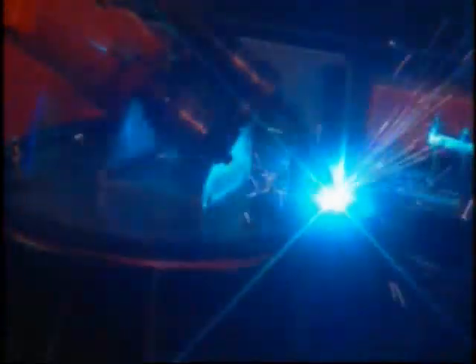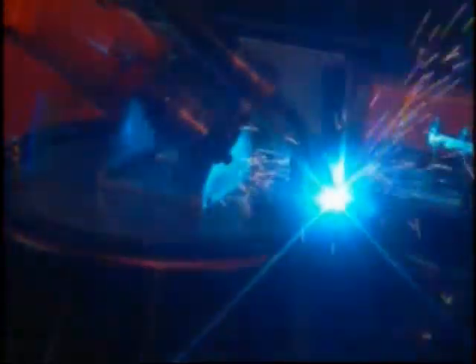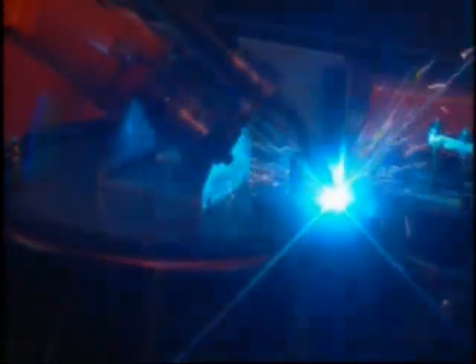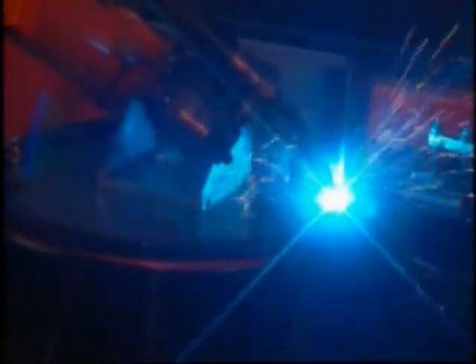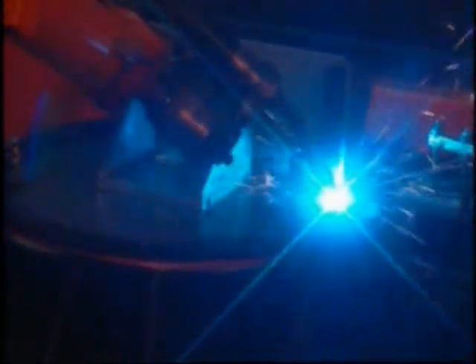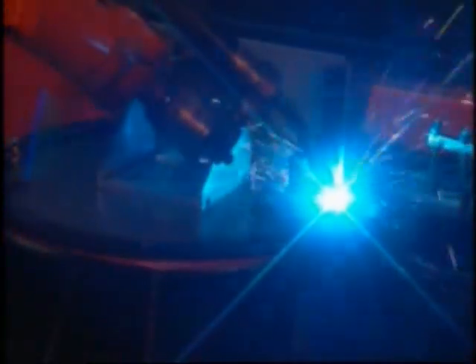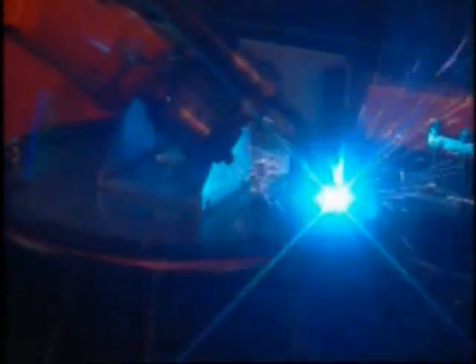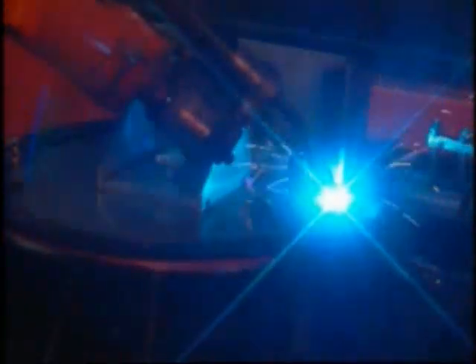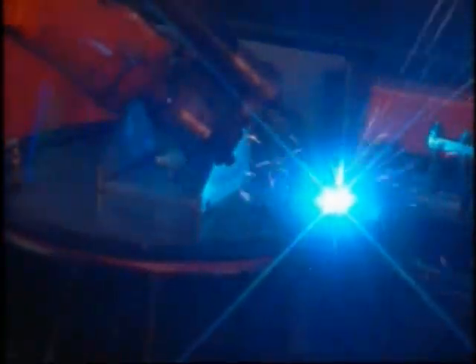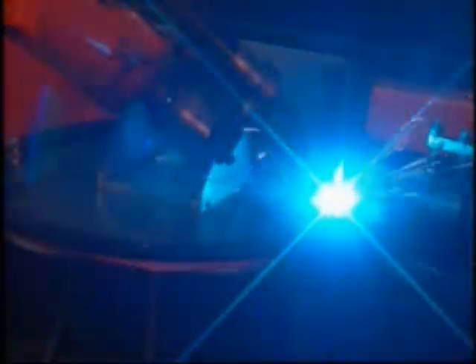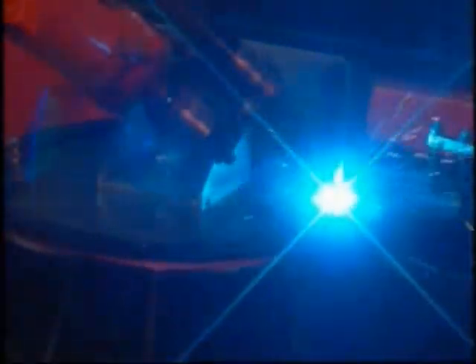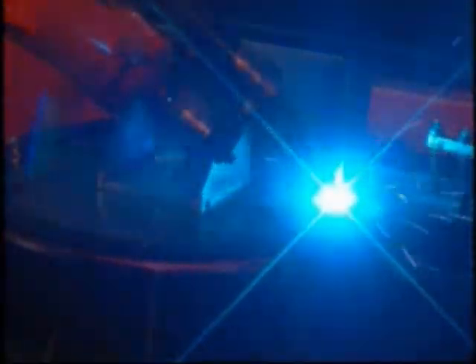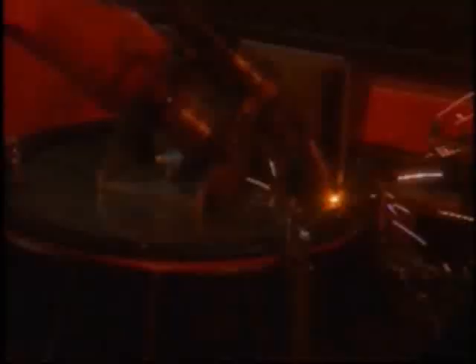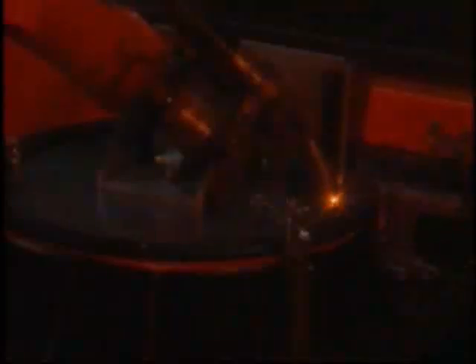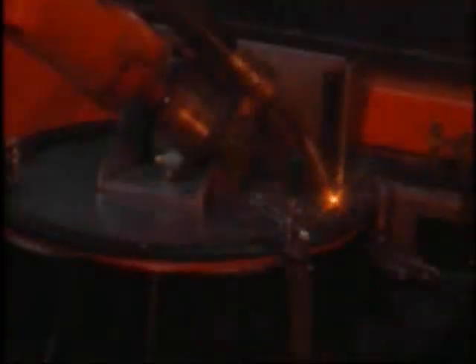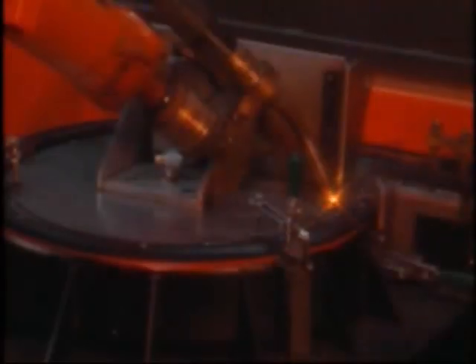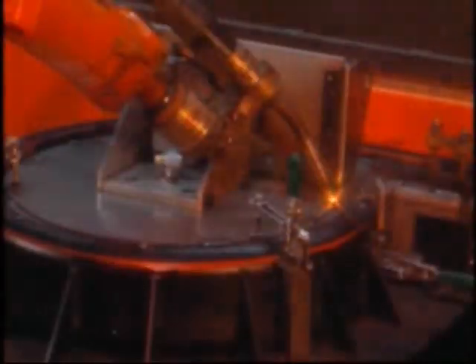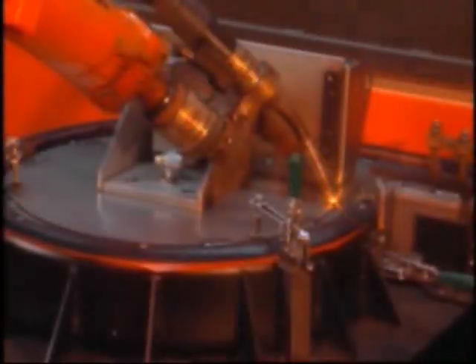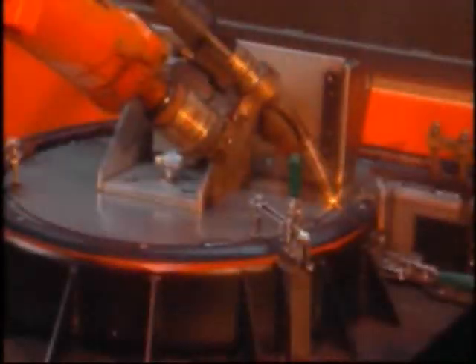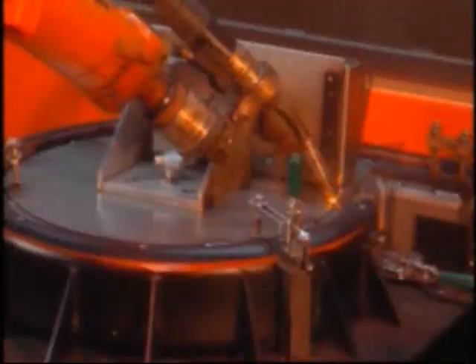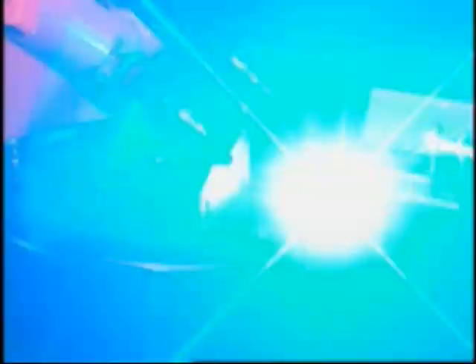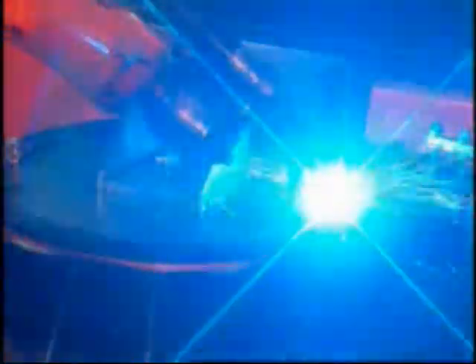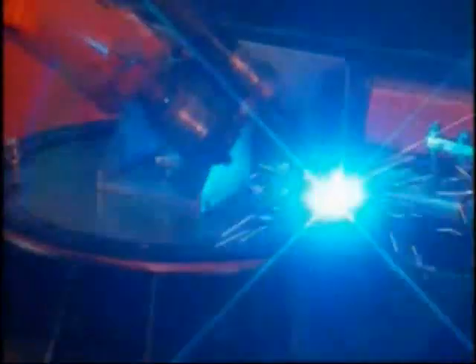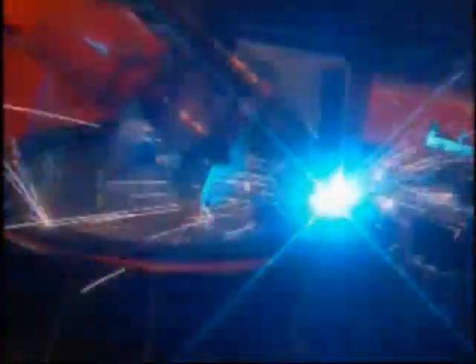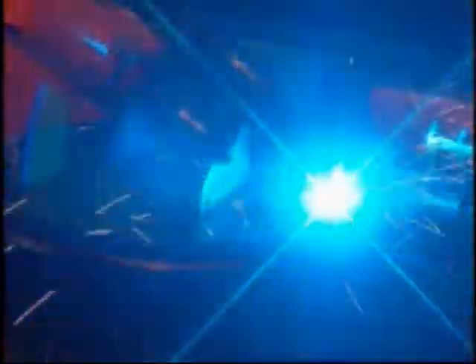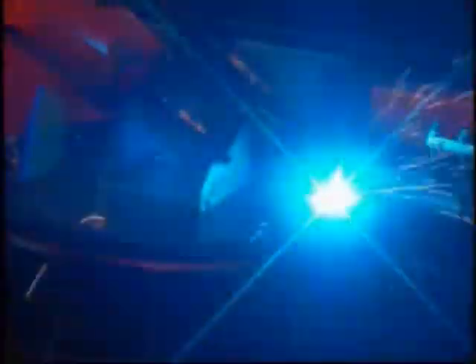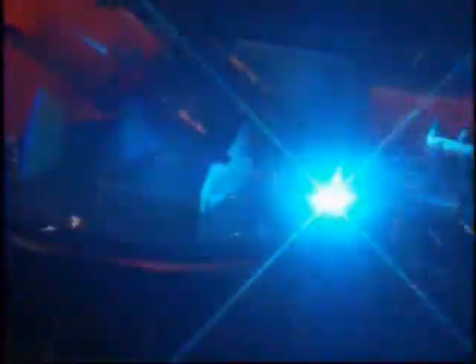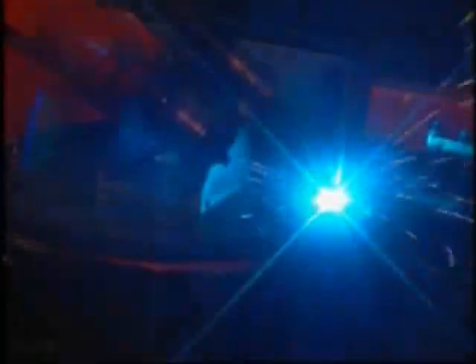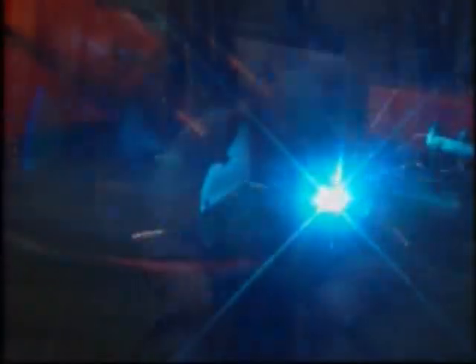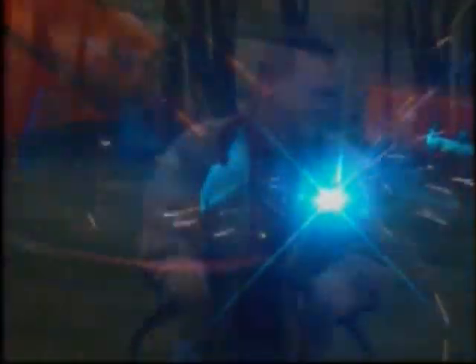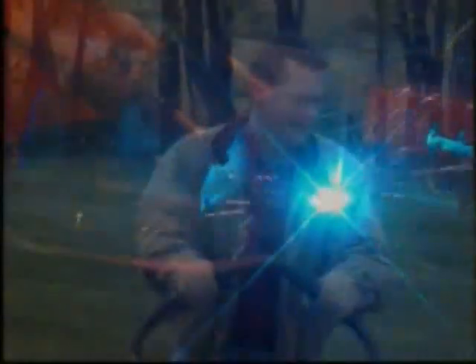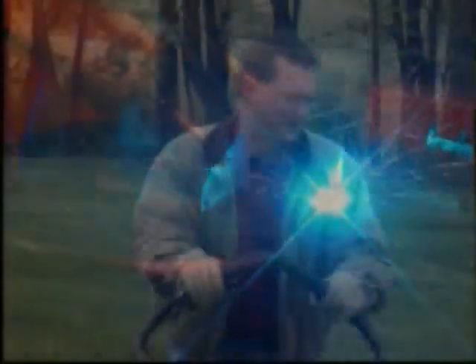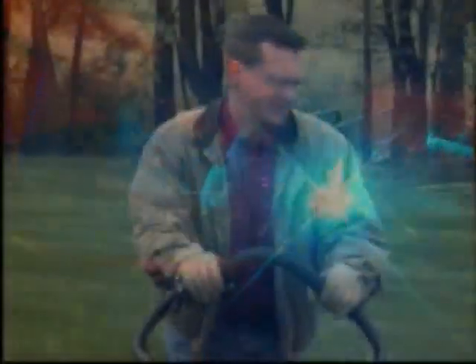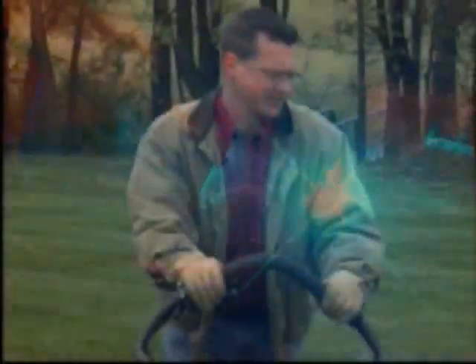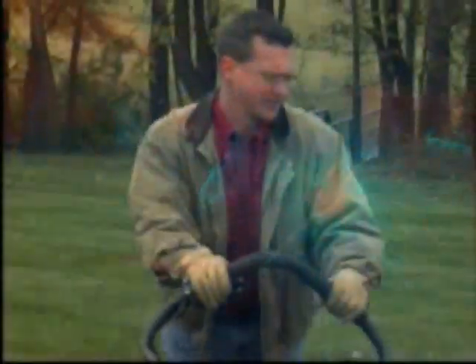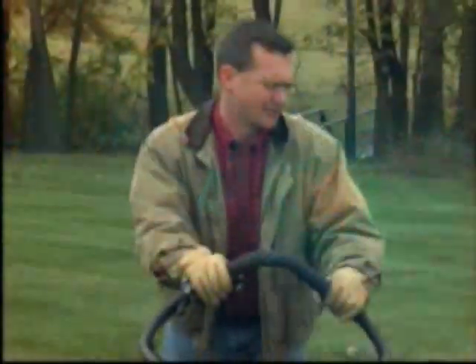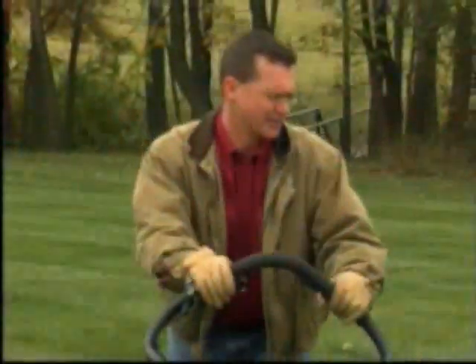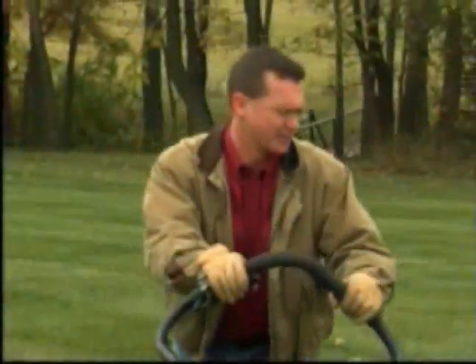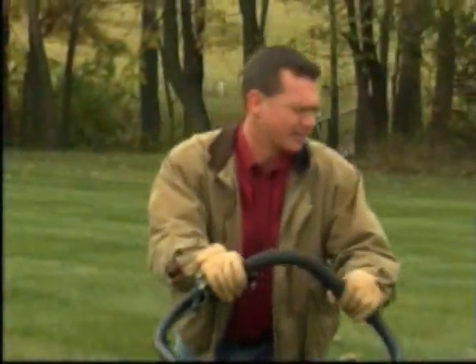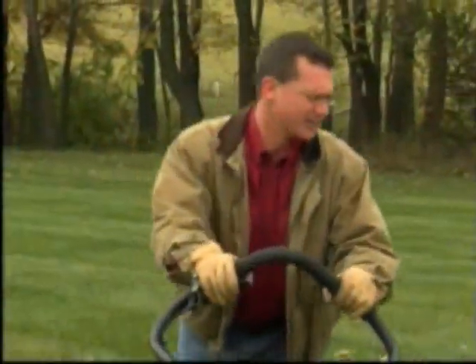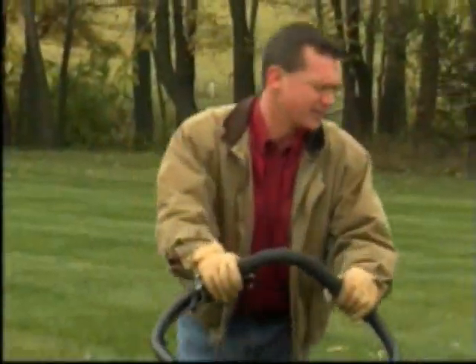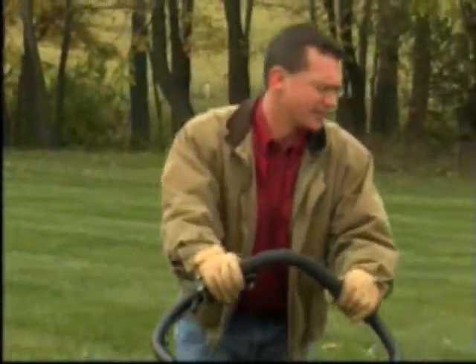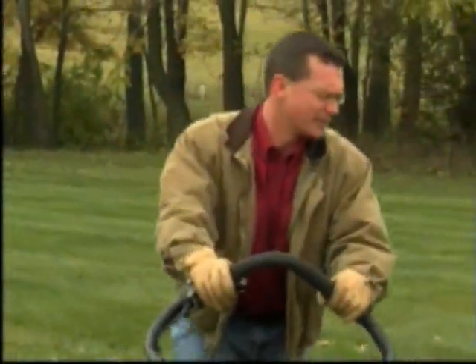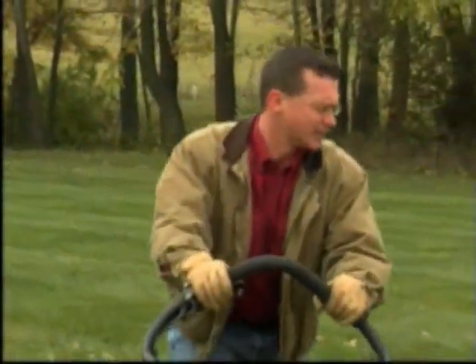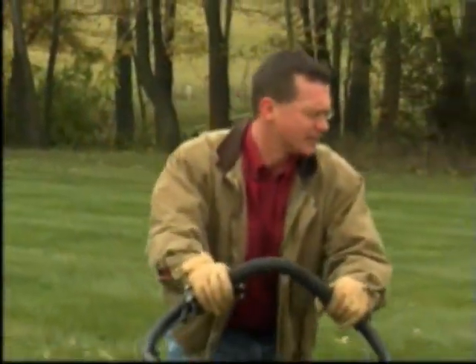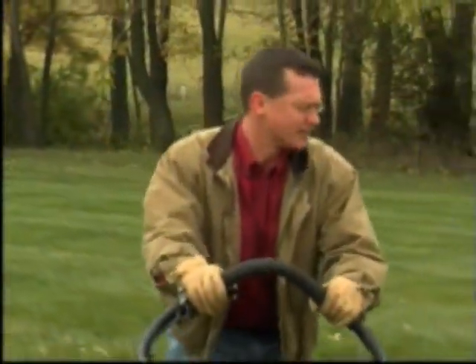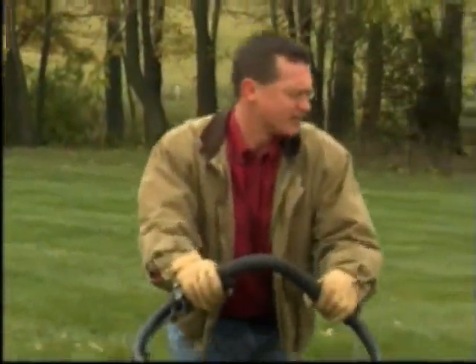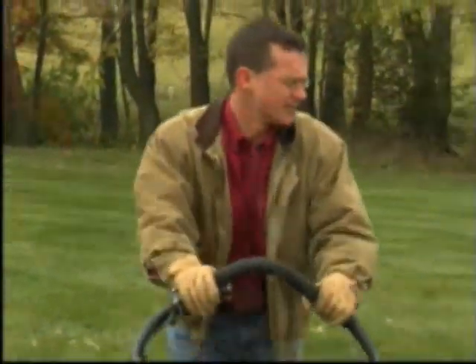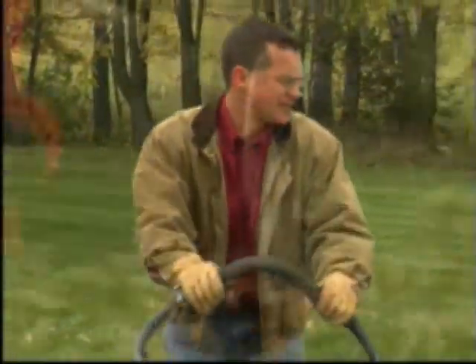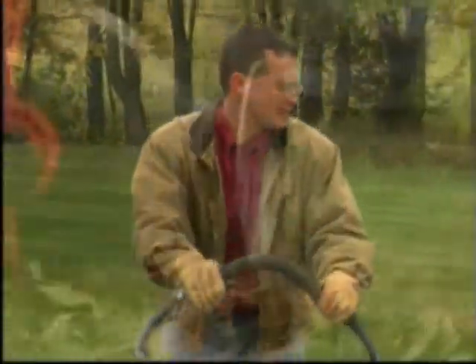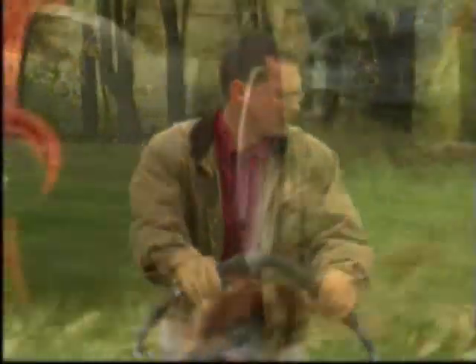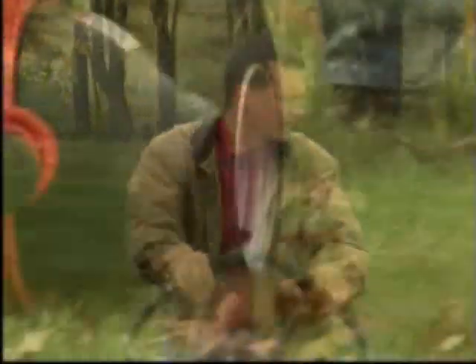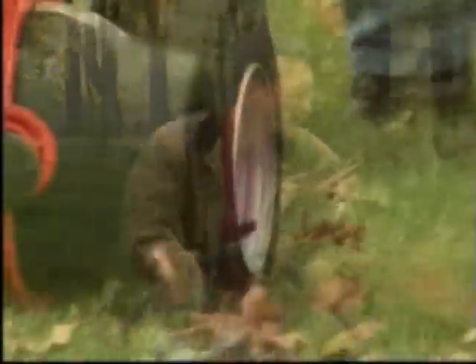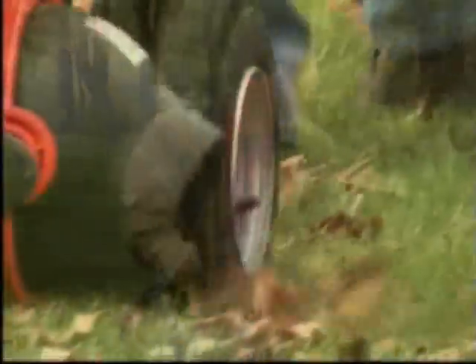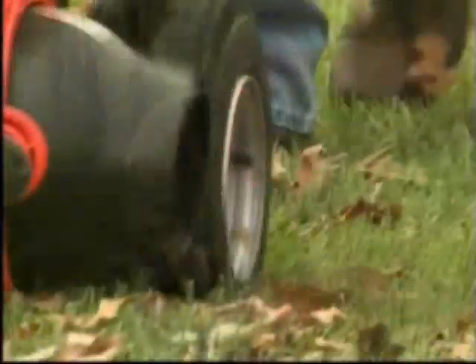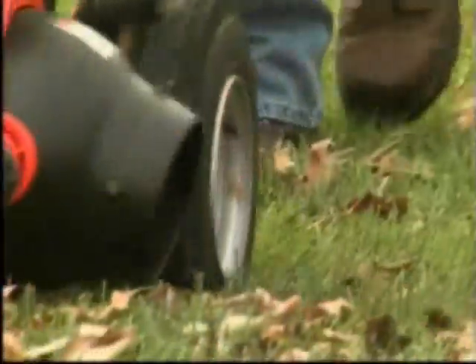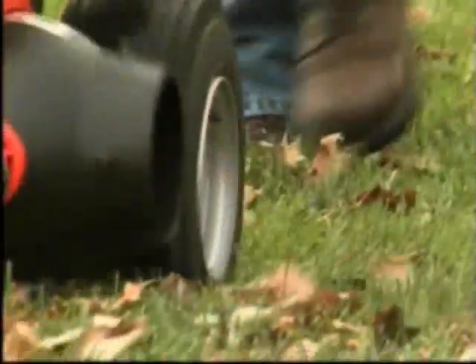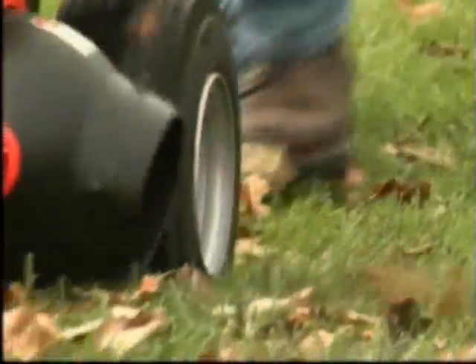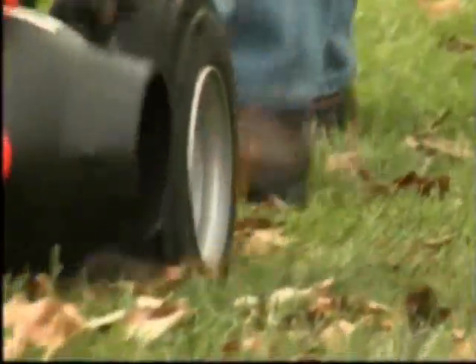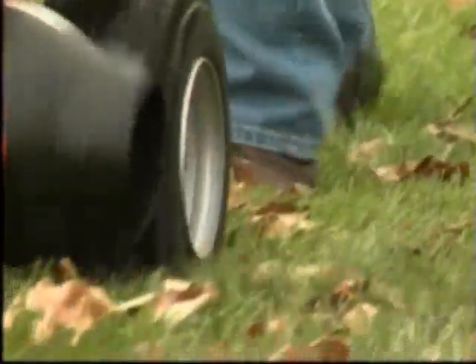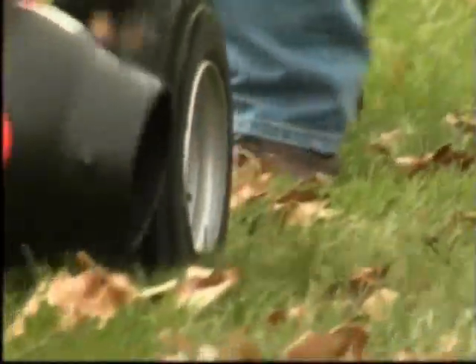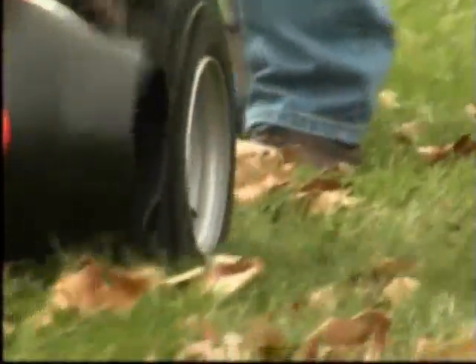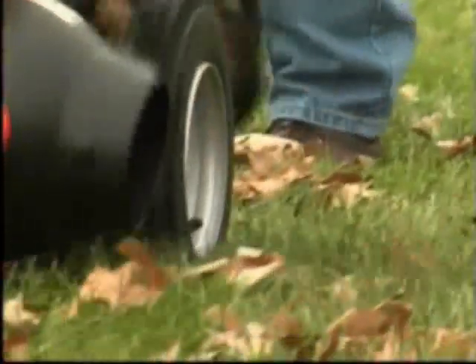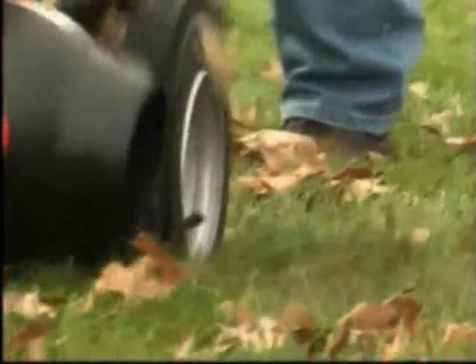Remember, at Billy Goat, we don't just make products. We build them to work like you would want them to.